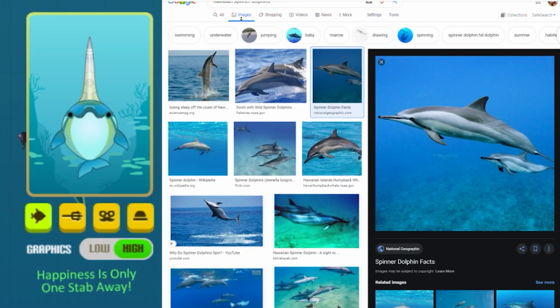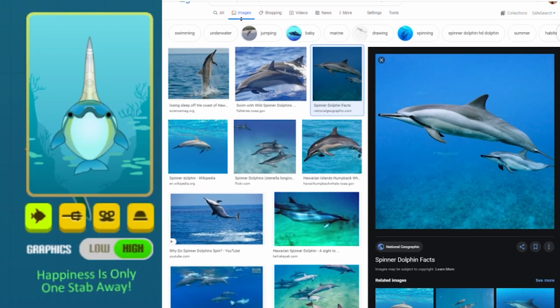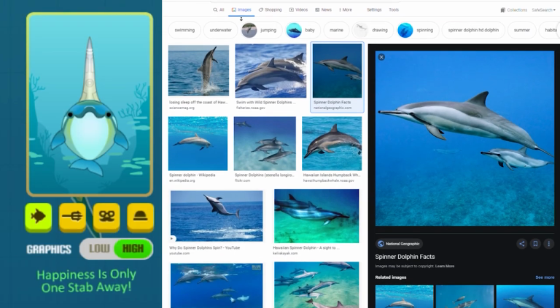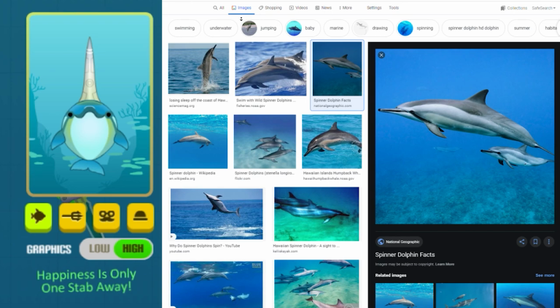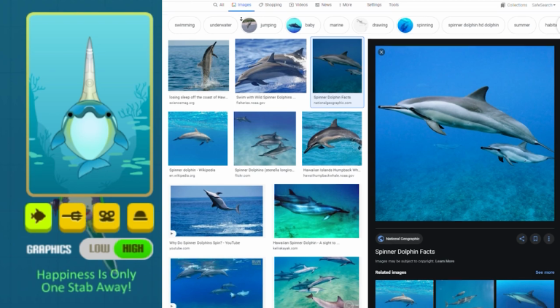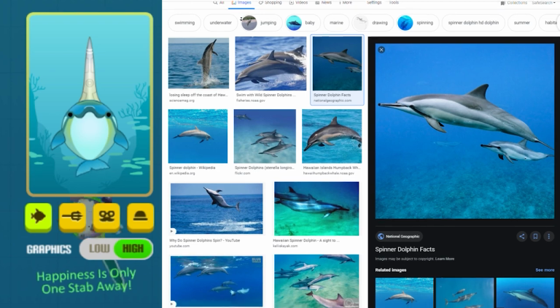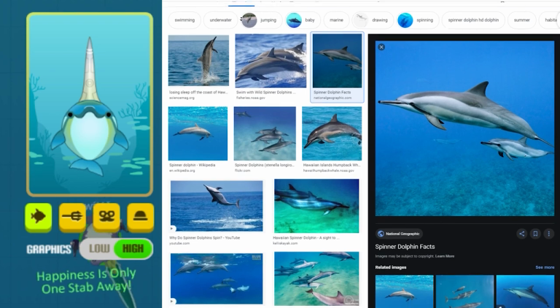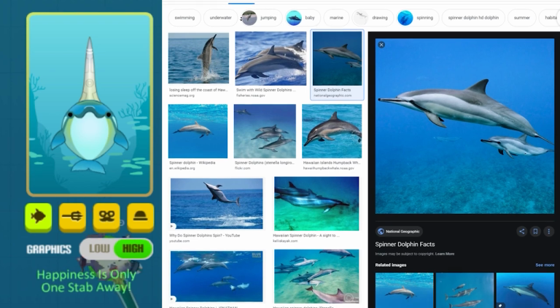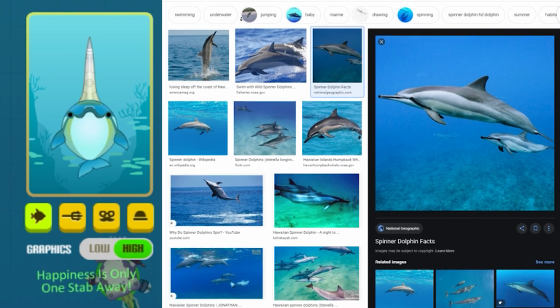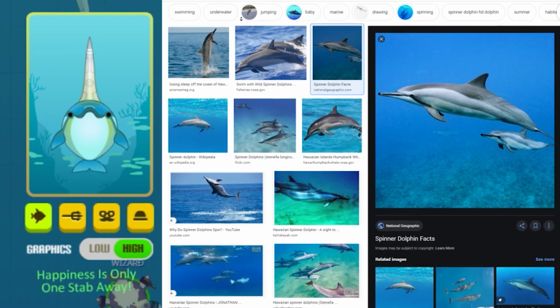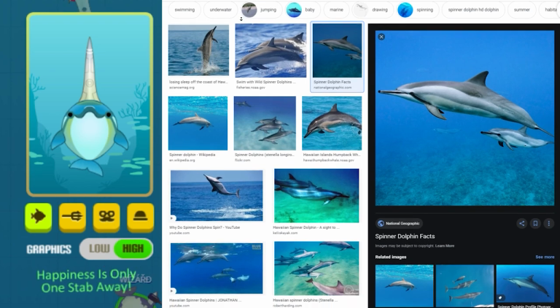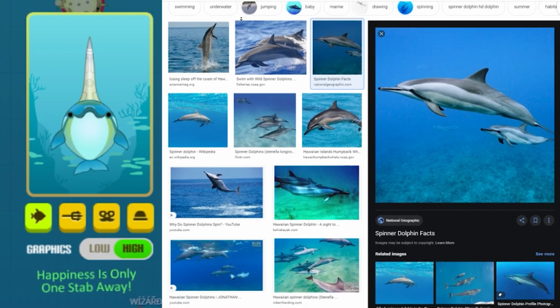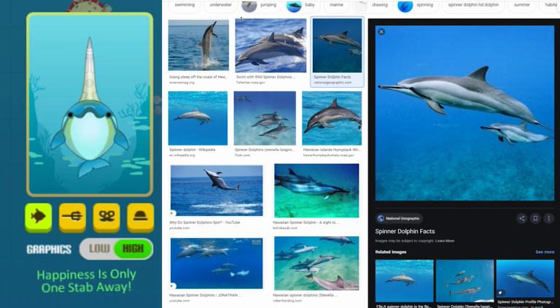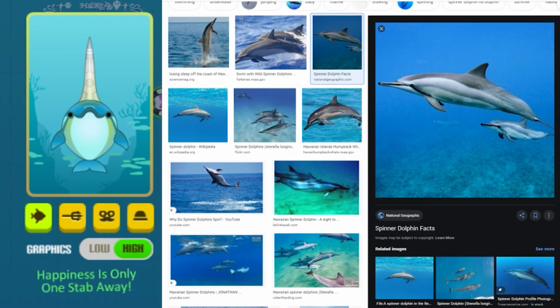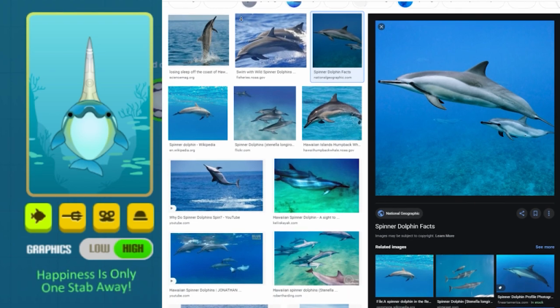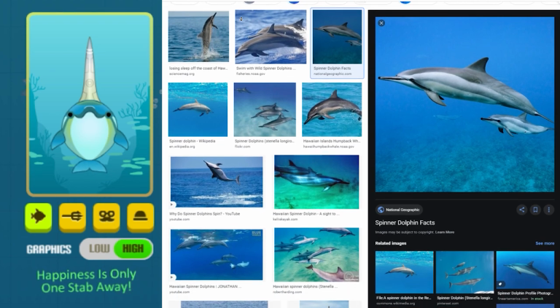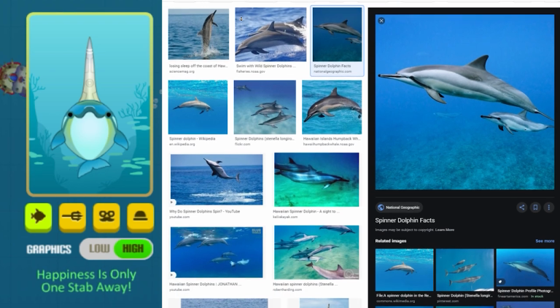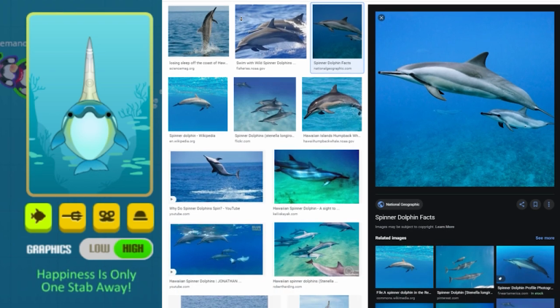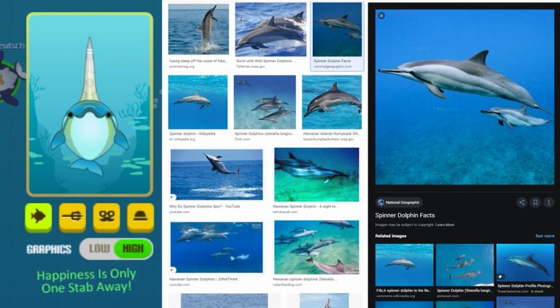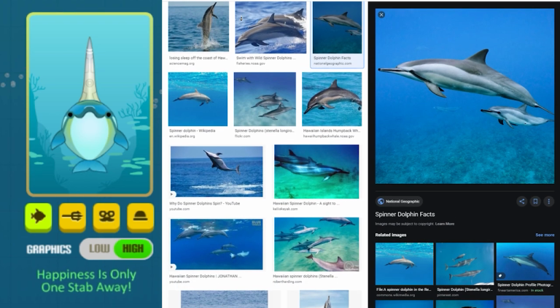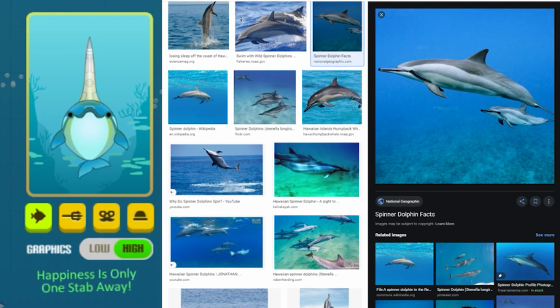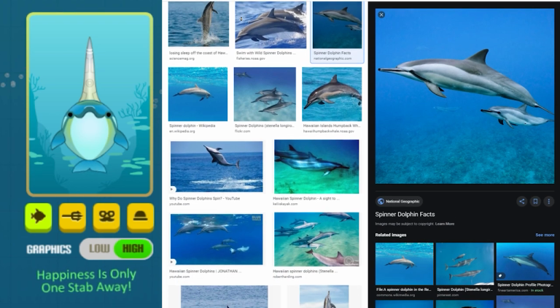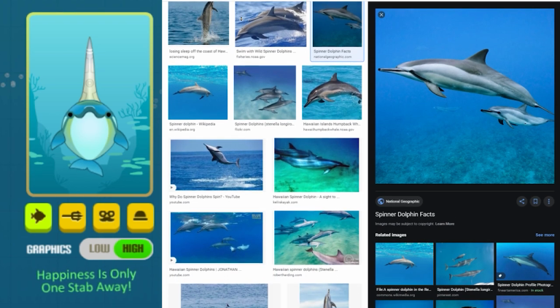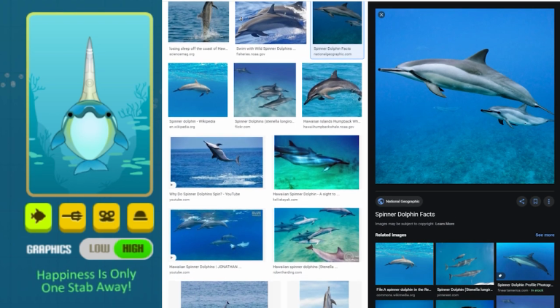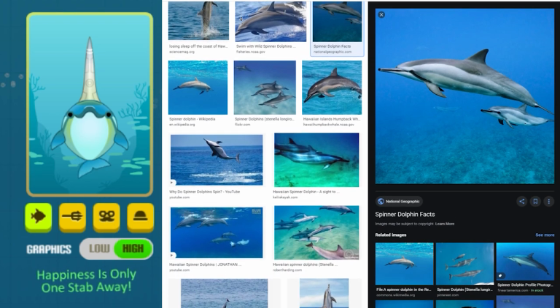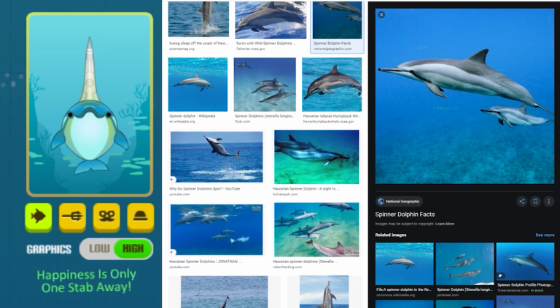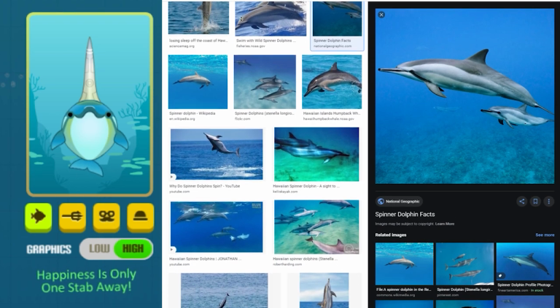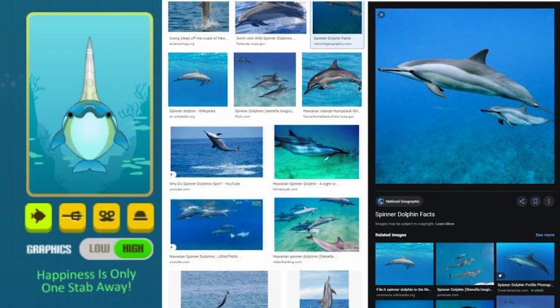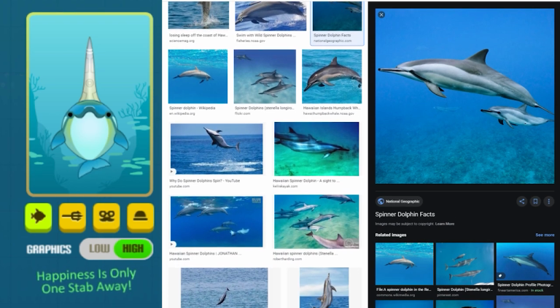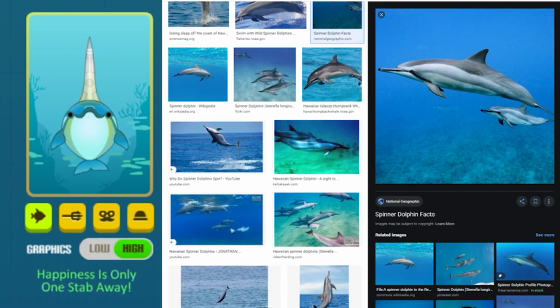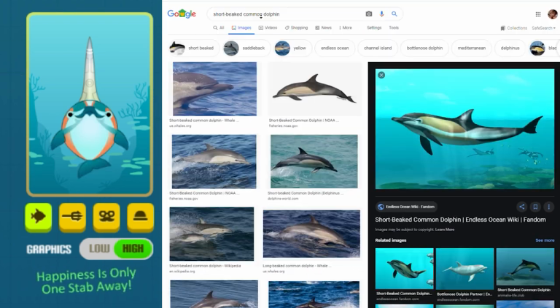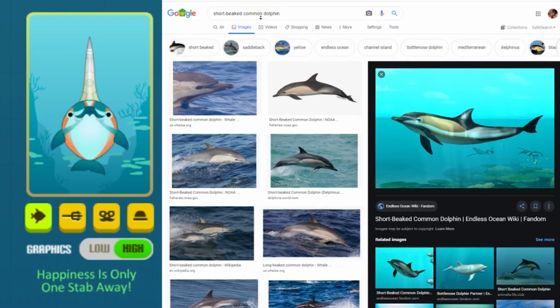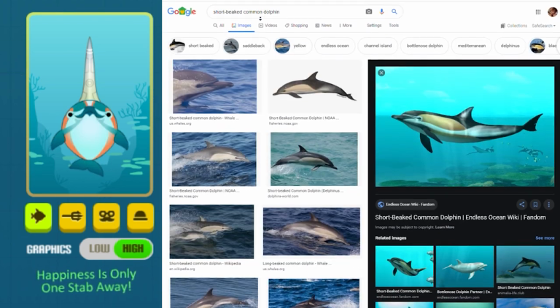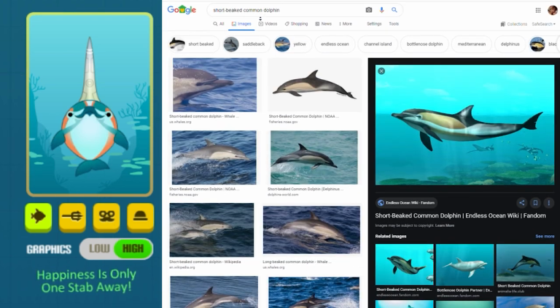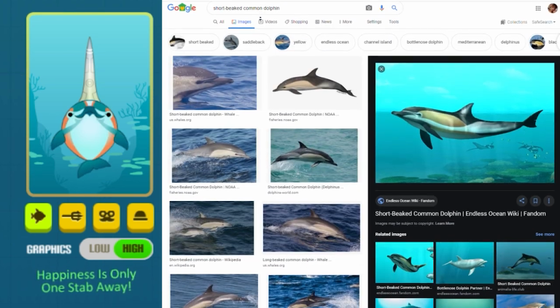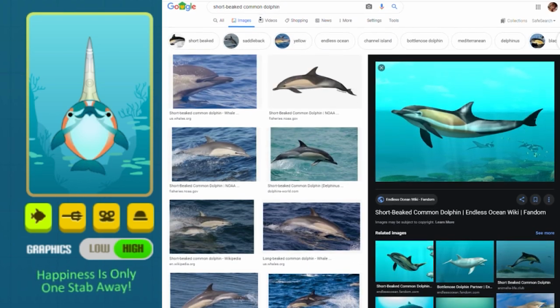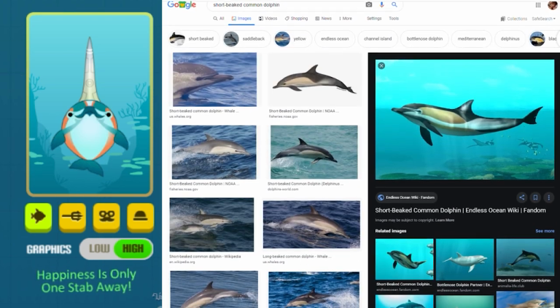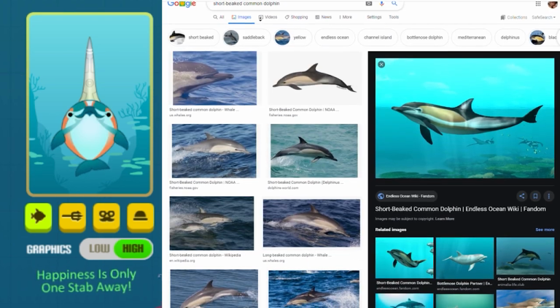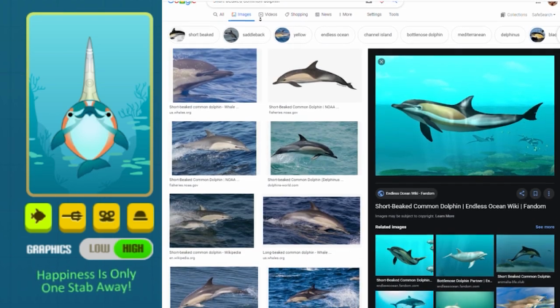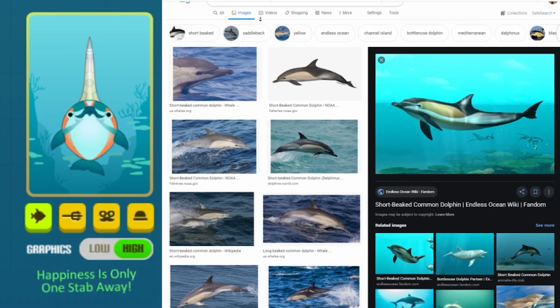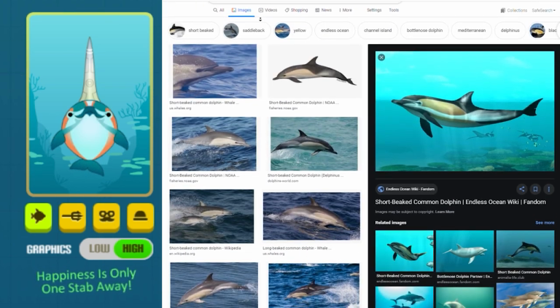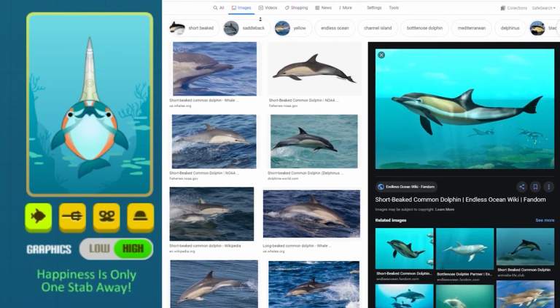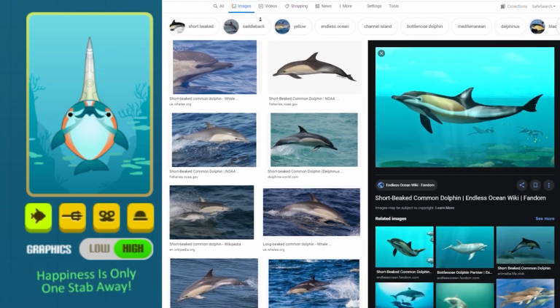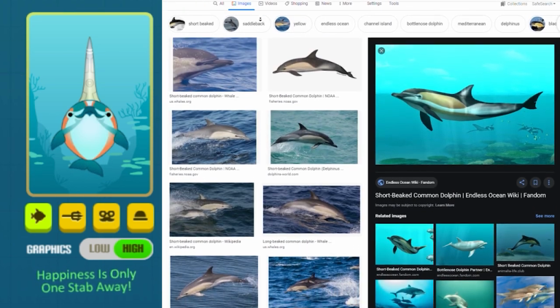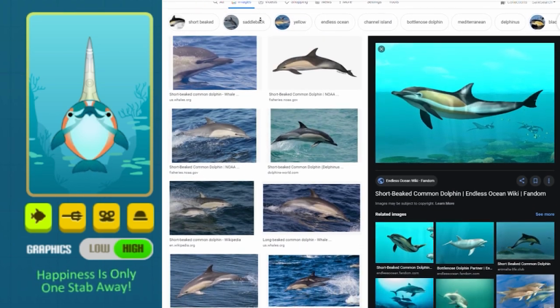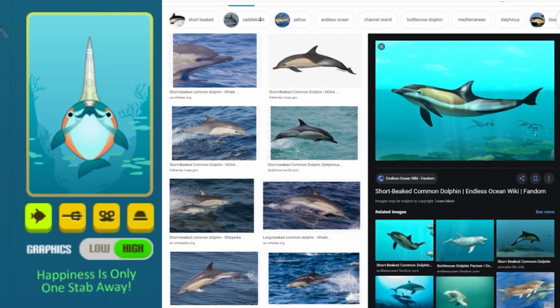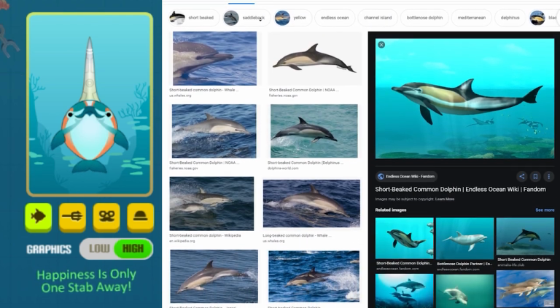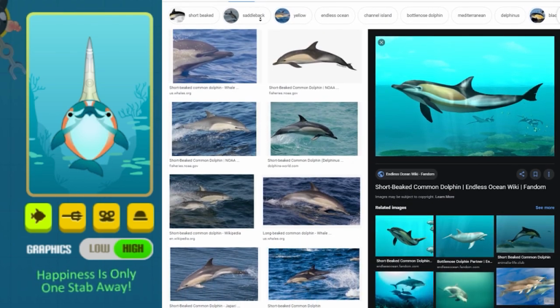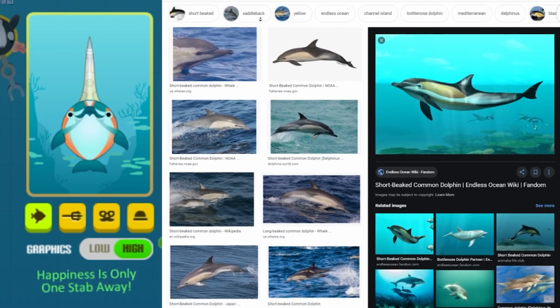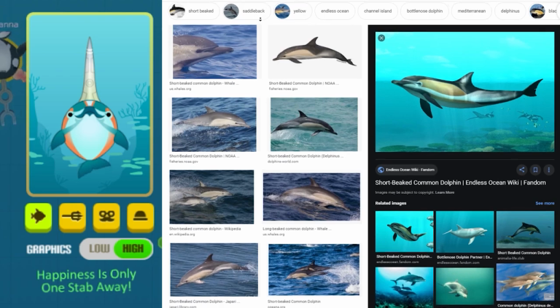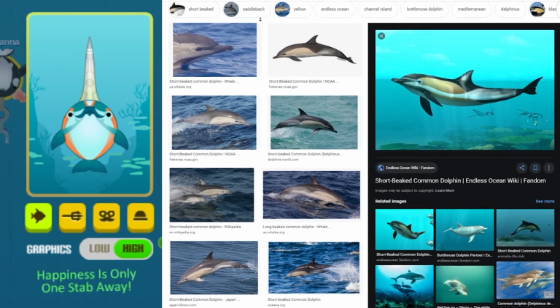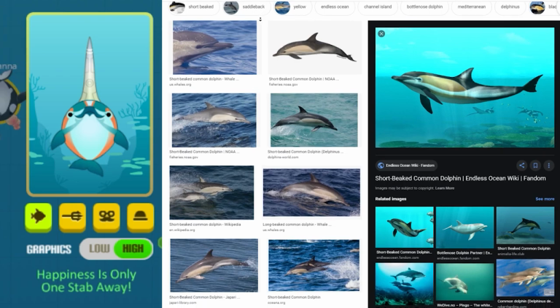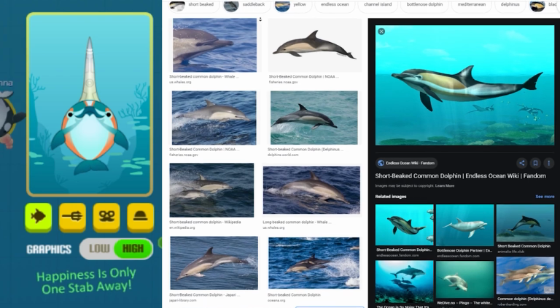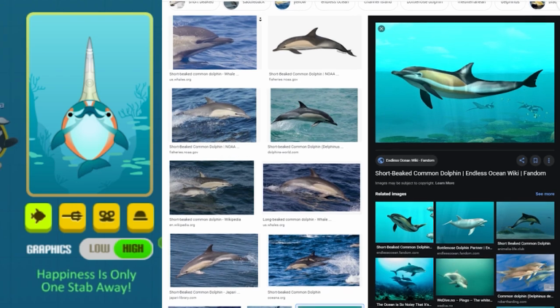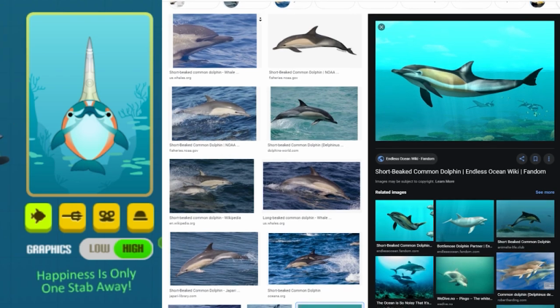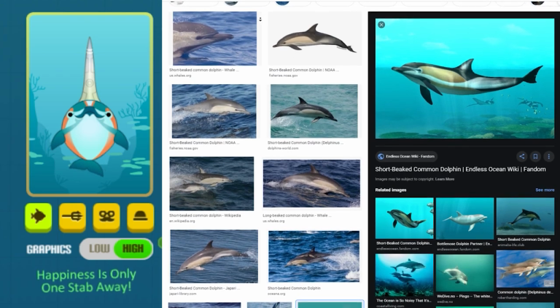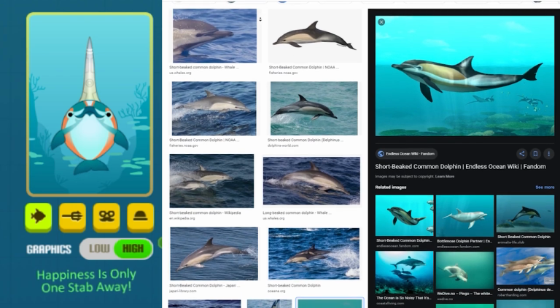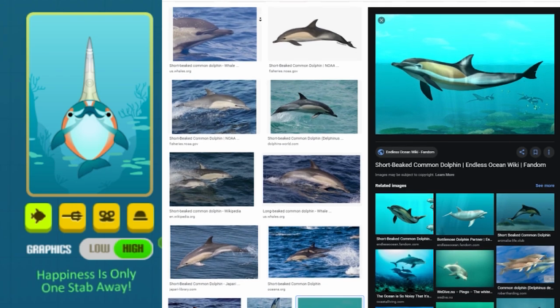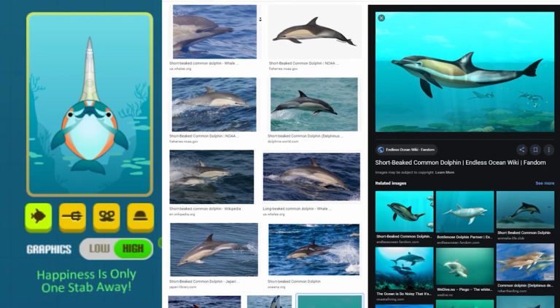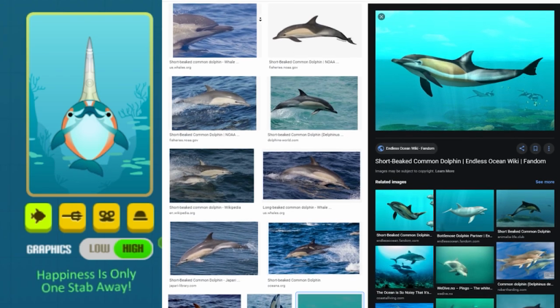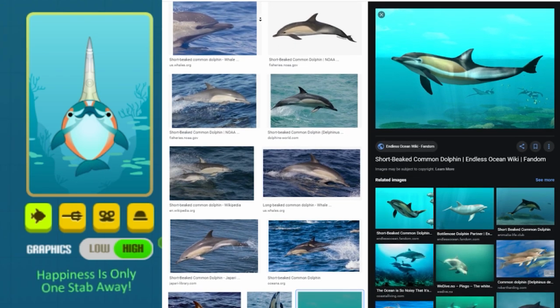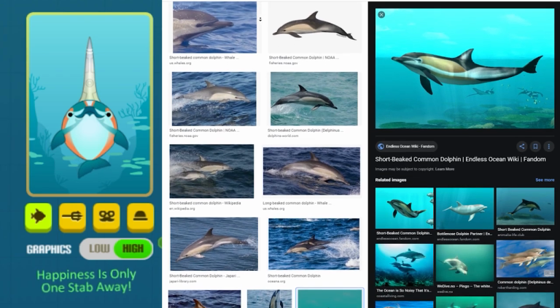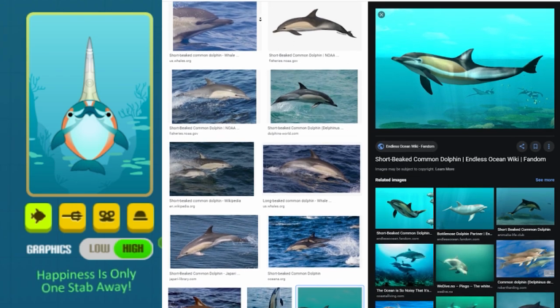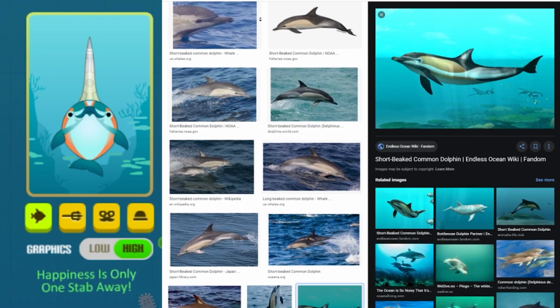Fun fact: Spinner dolphin's design is based on the Hawaiian spinner dolphin, and Miami dolphin's design is based on the short-beaked common dolphin.